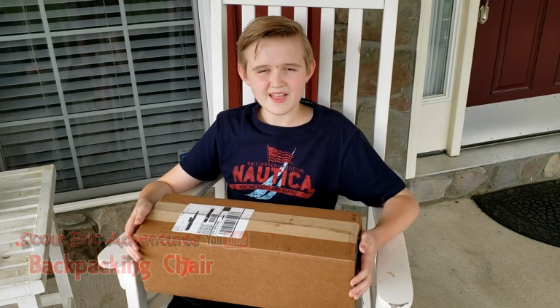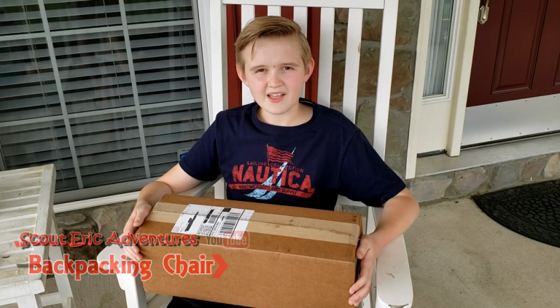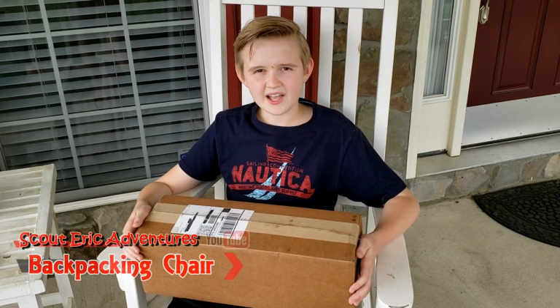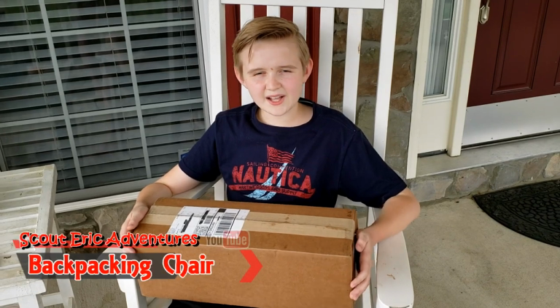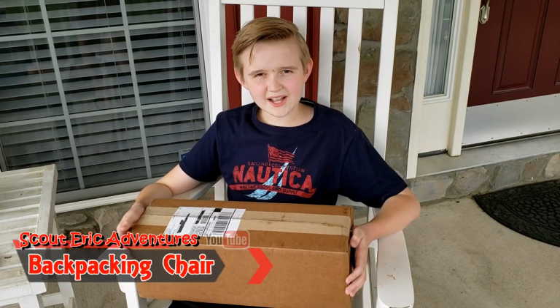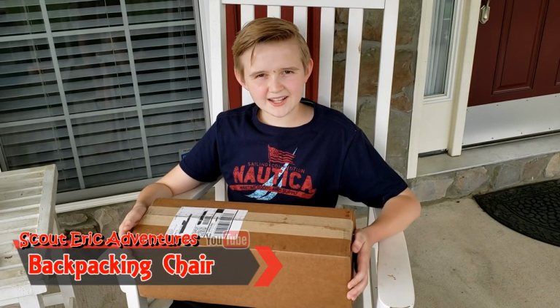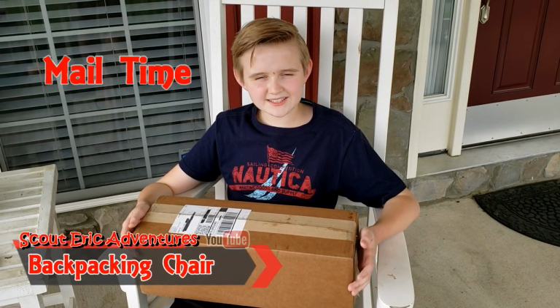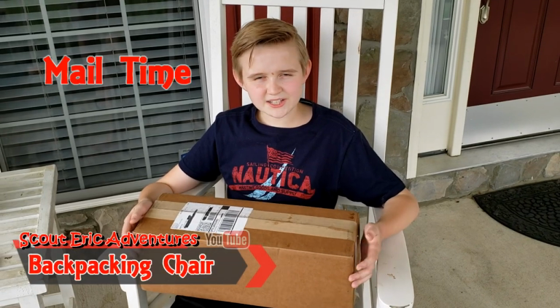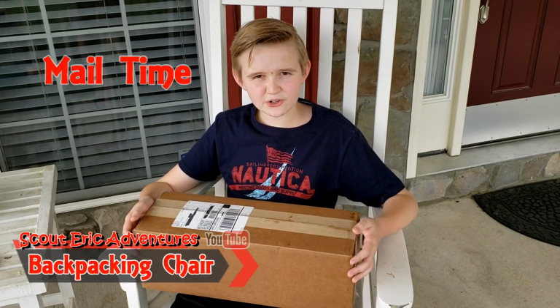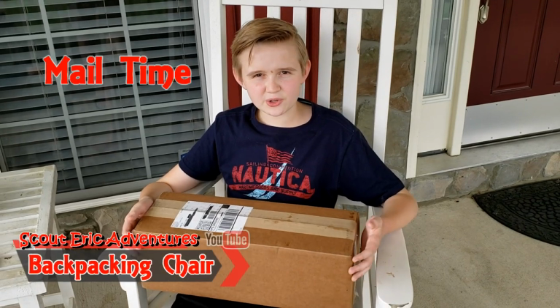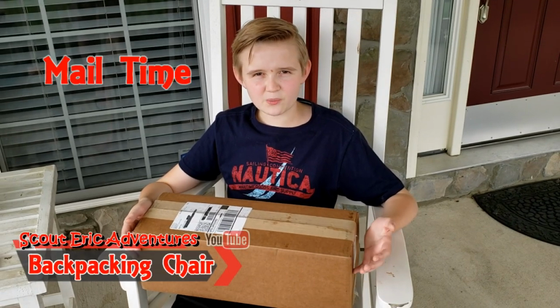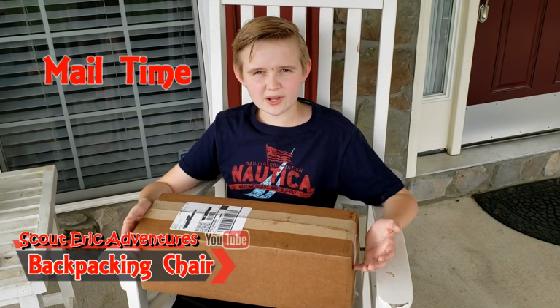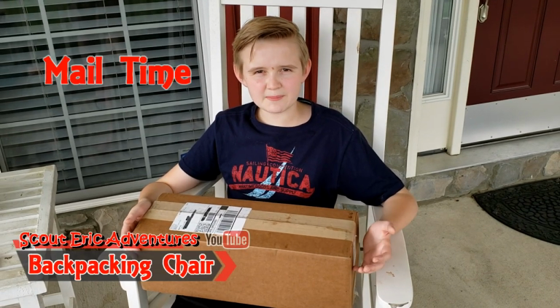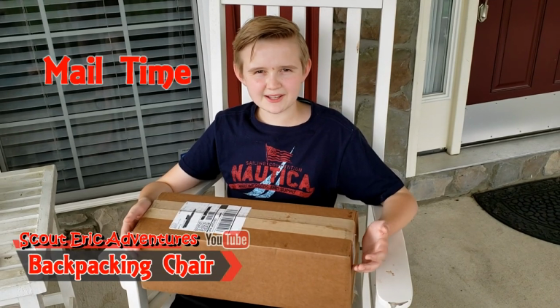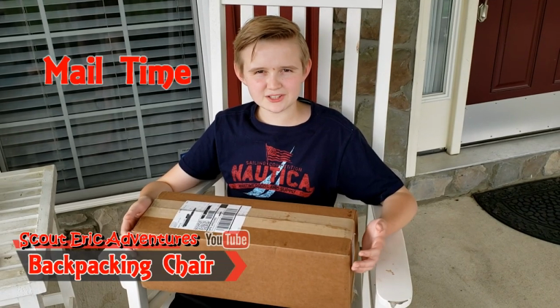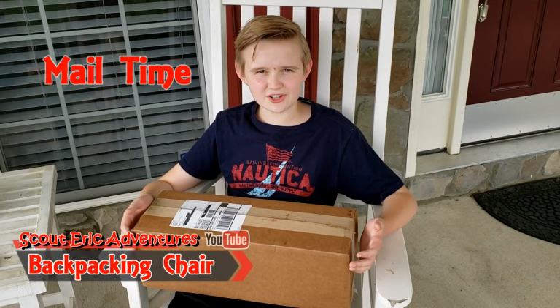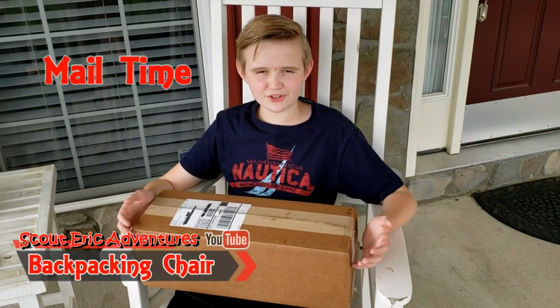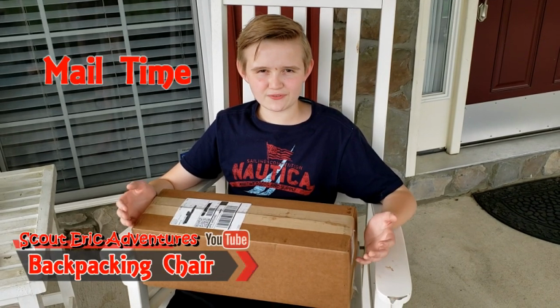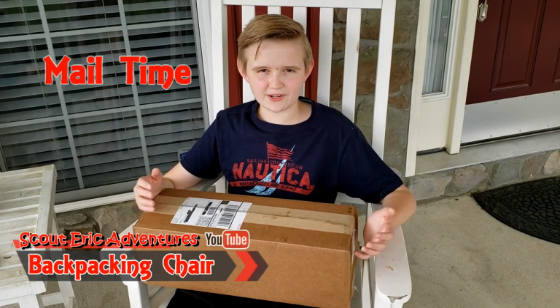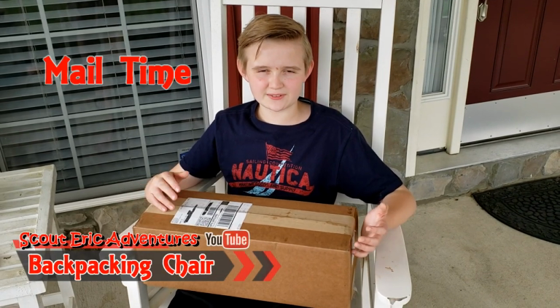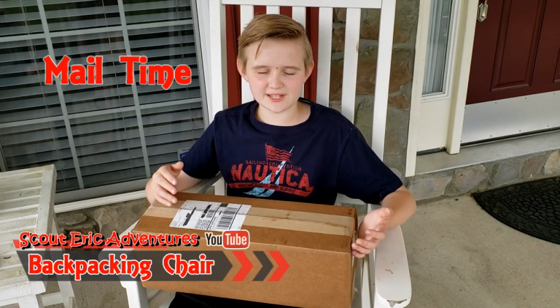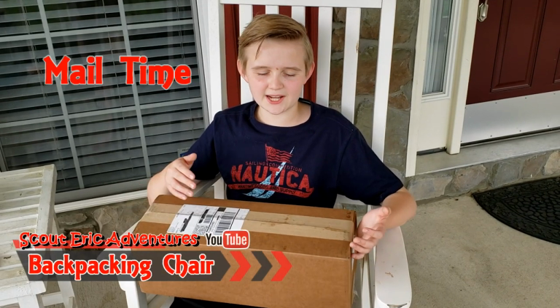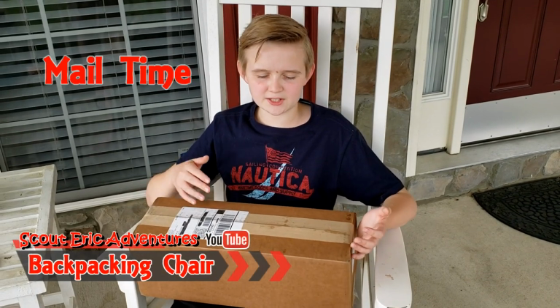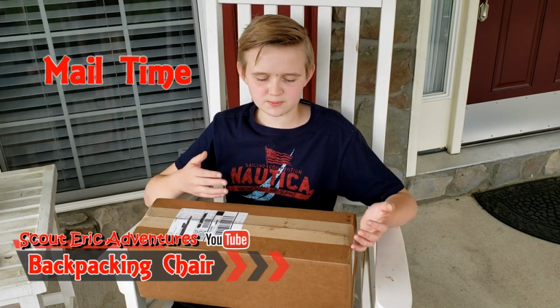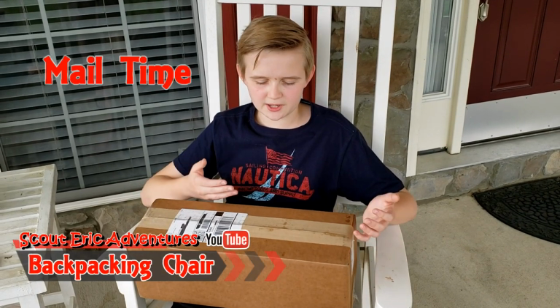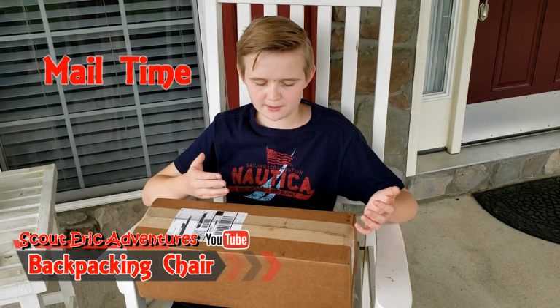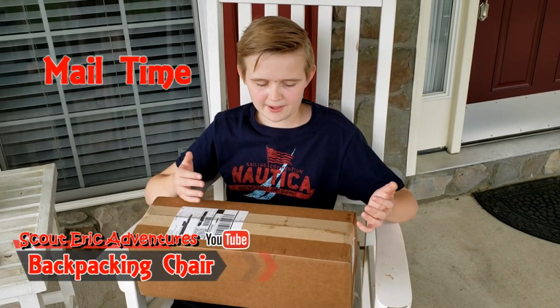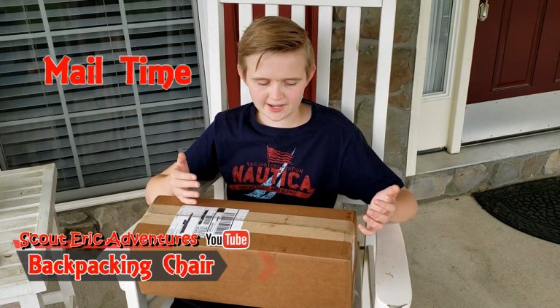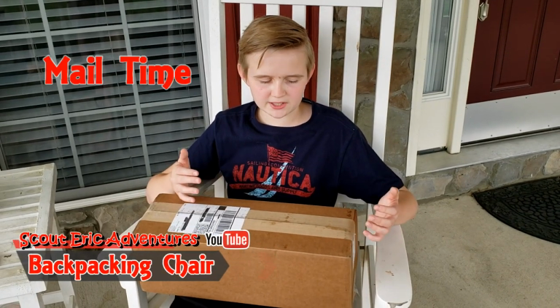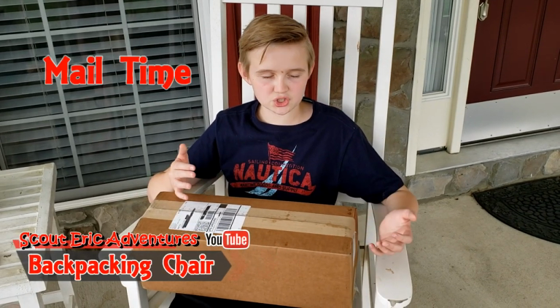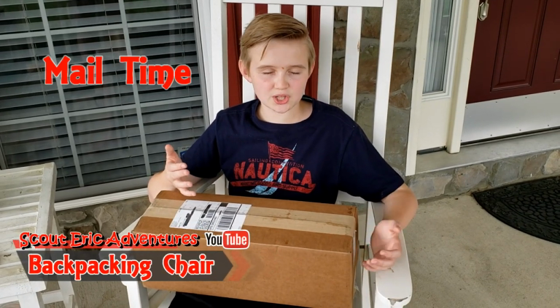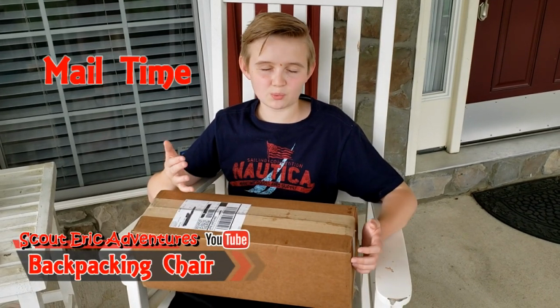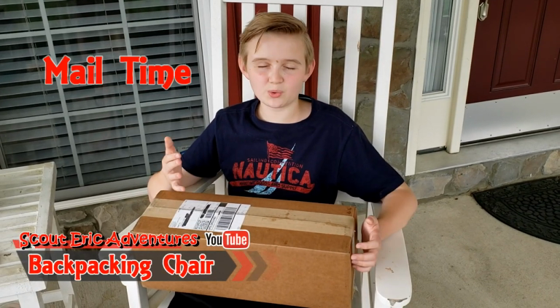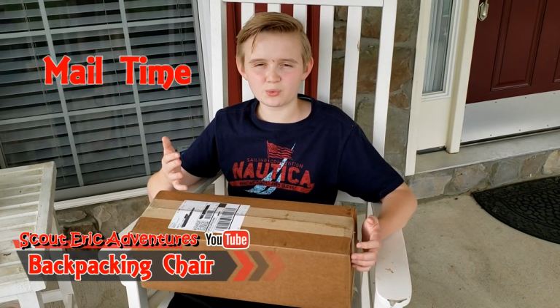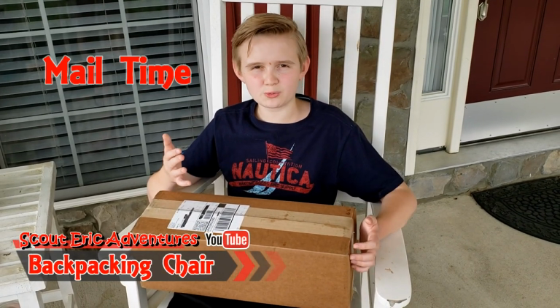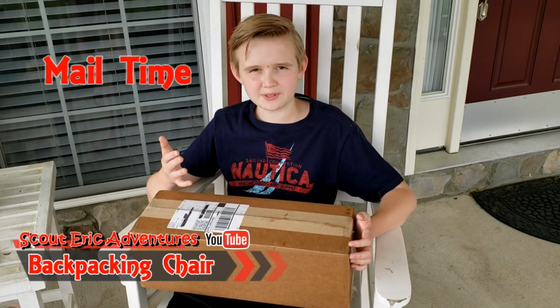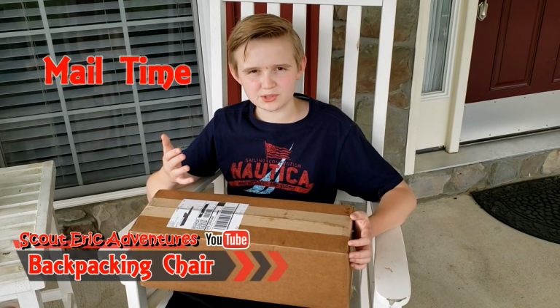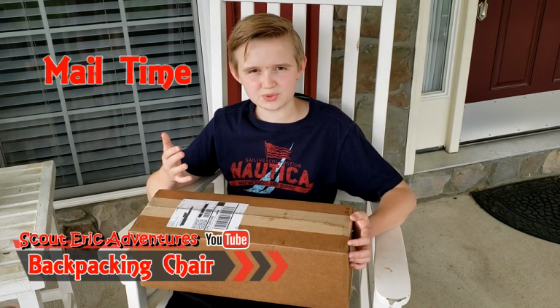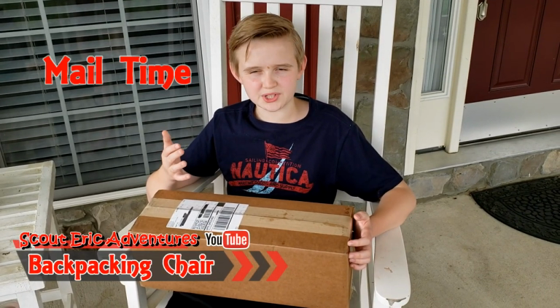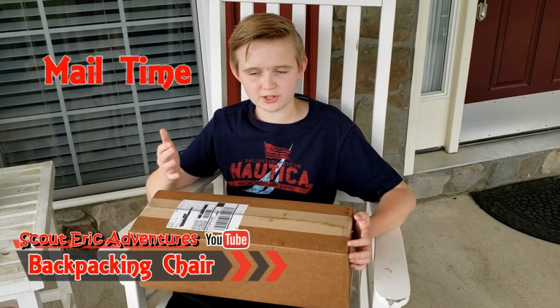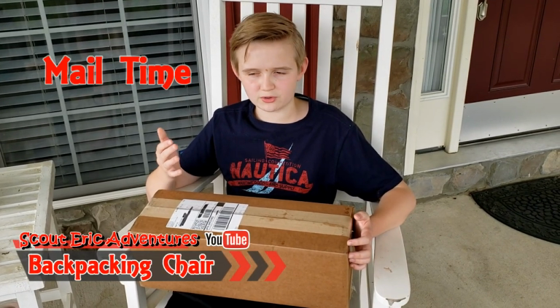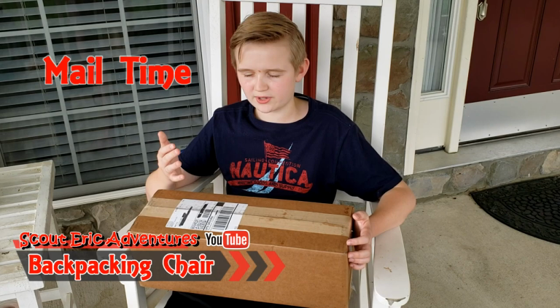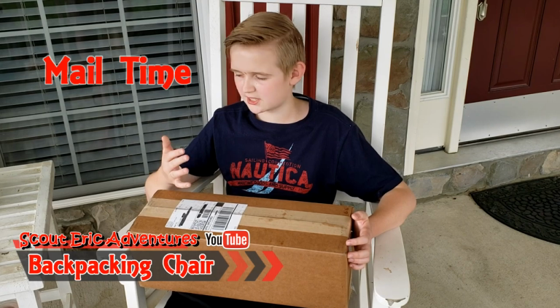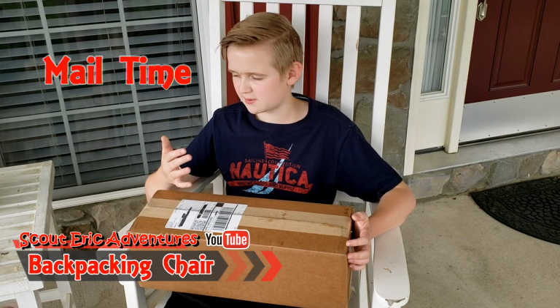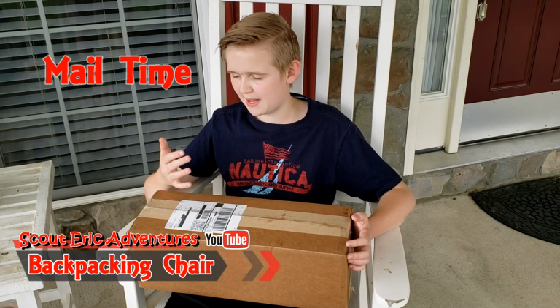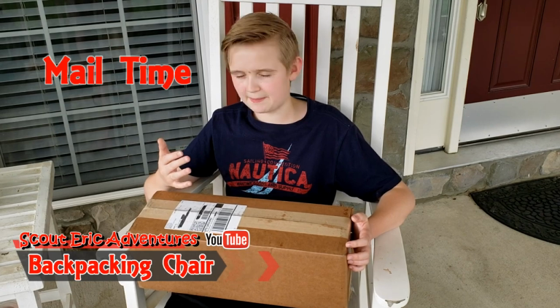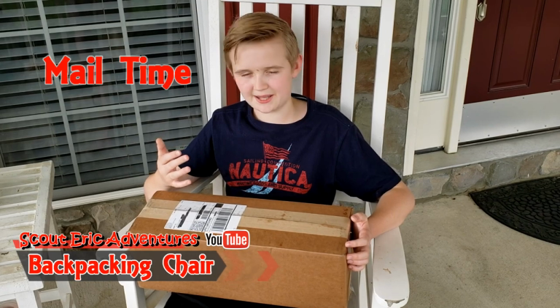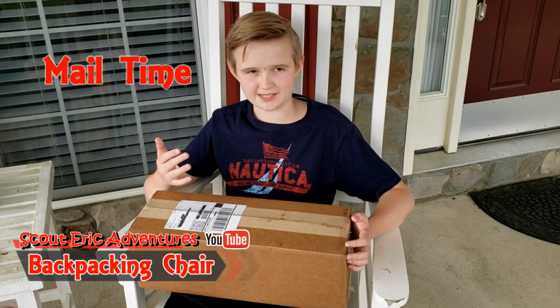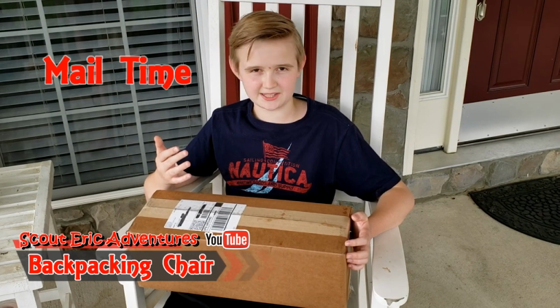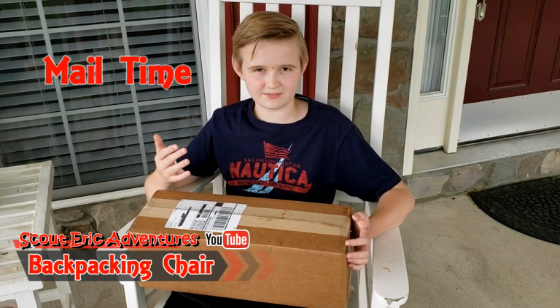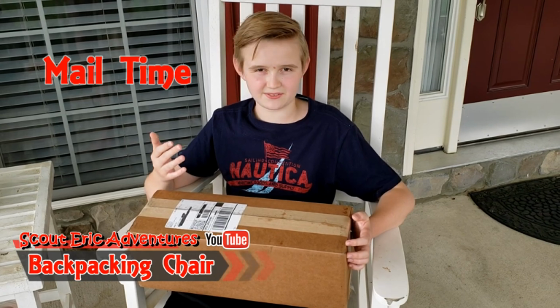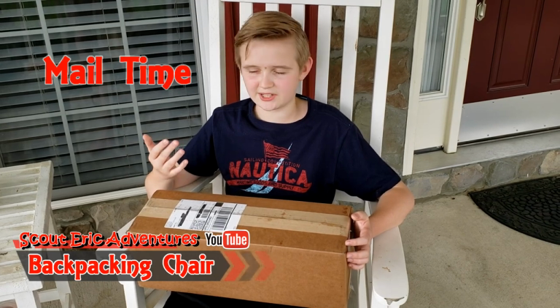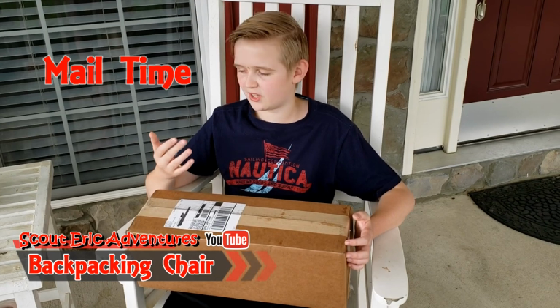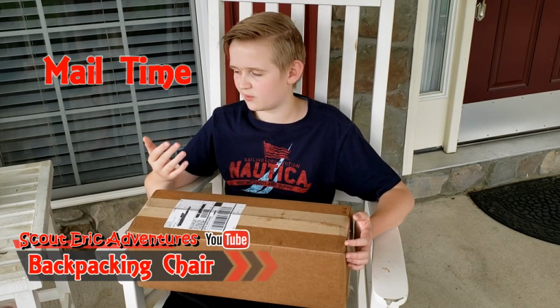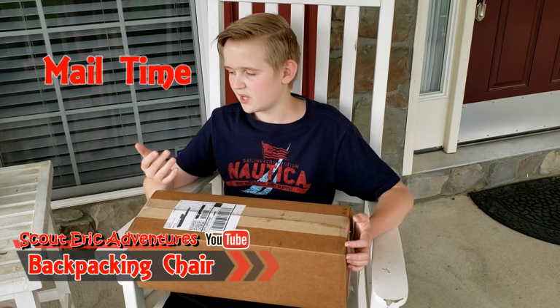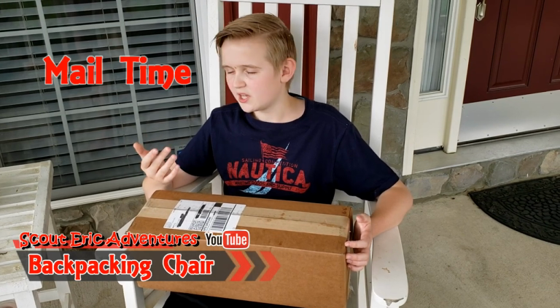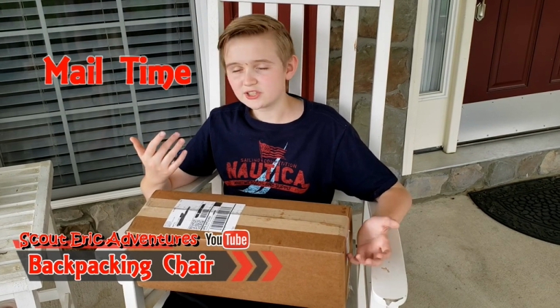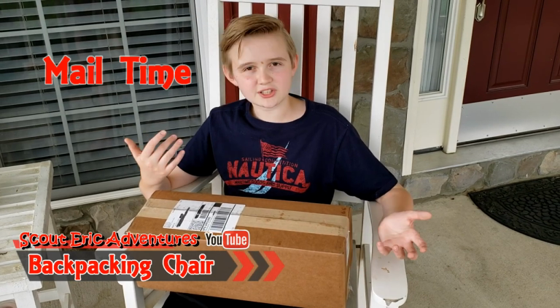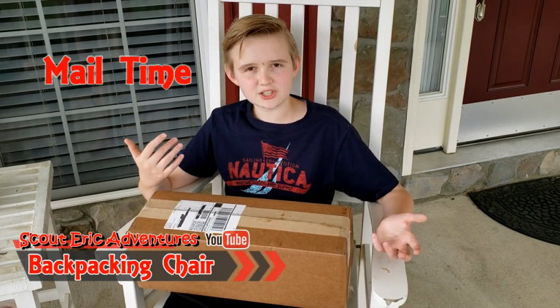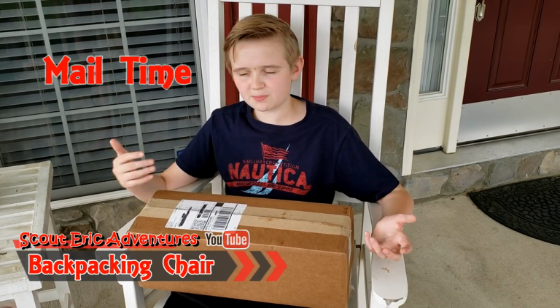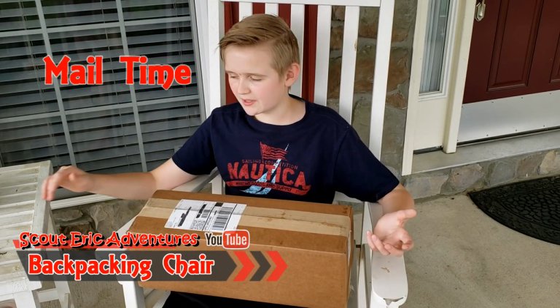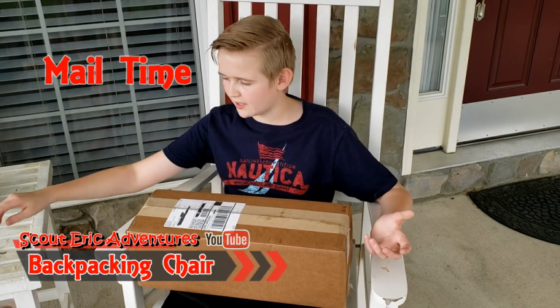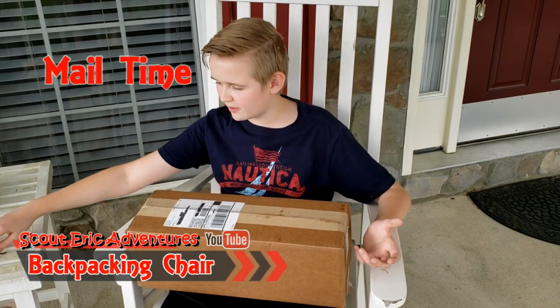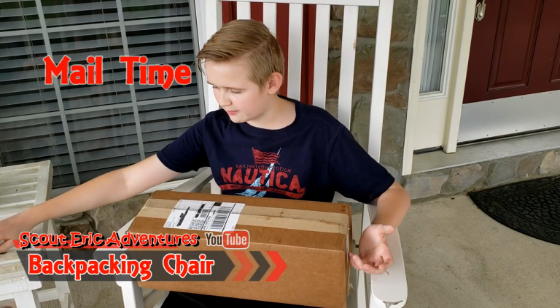Hi guys, it's Kendrick and welcome back to another video. Today guys we got a package that we will be using in our next backpacking video. So let's open it up.